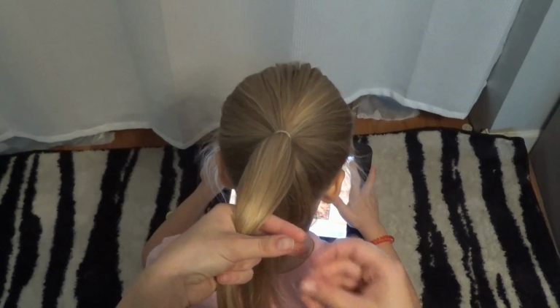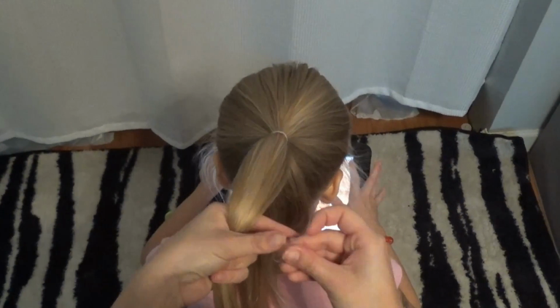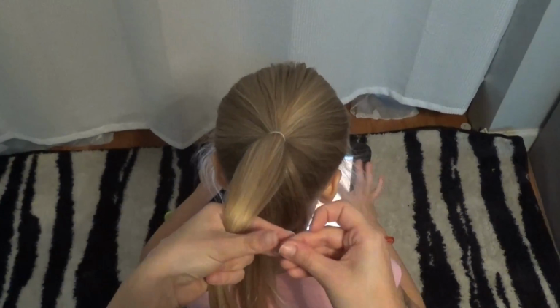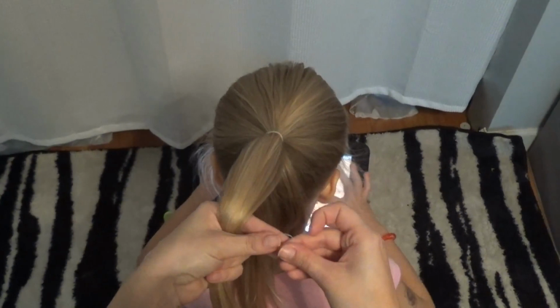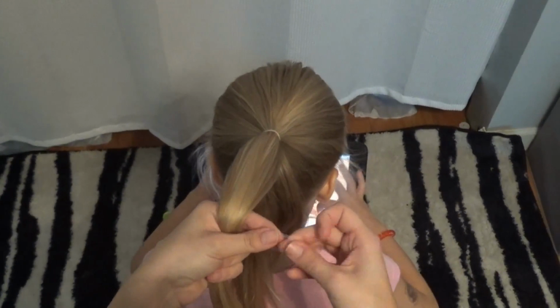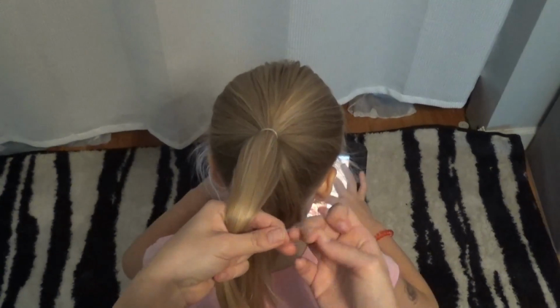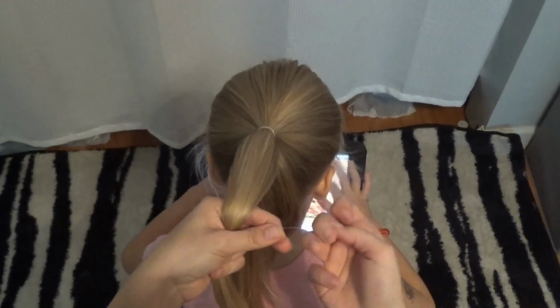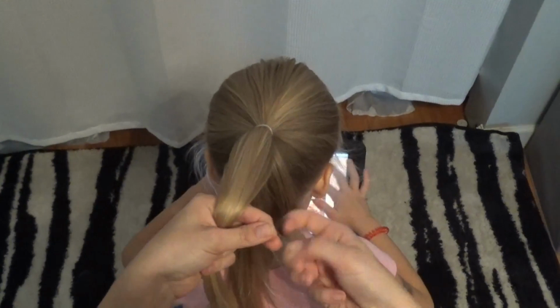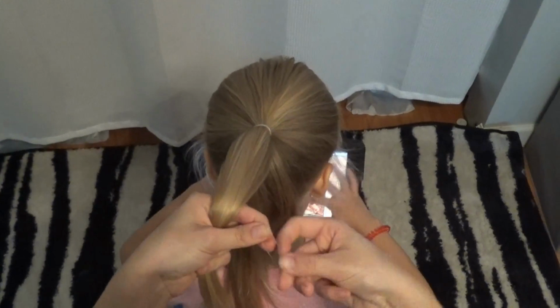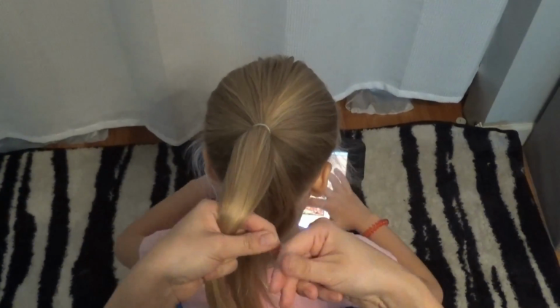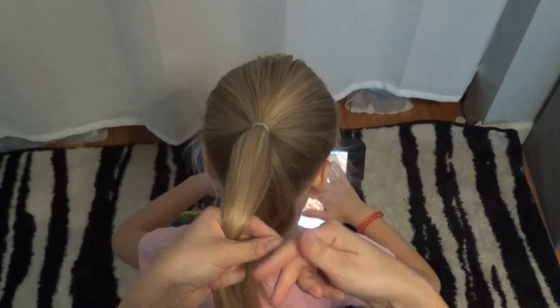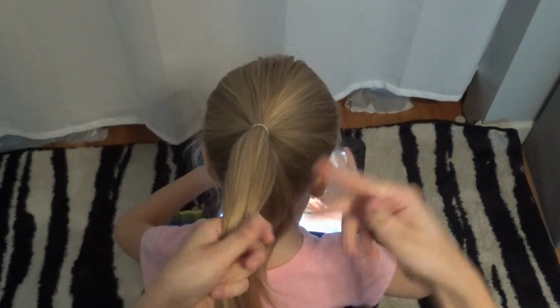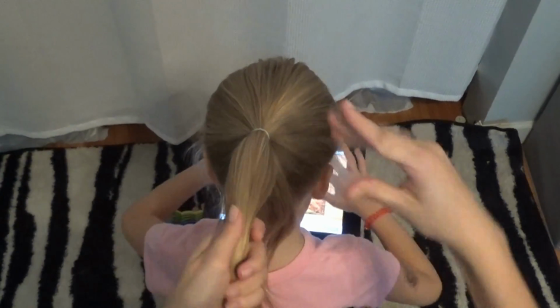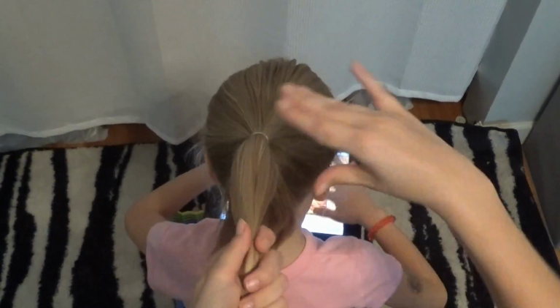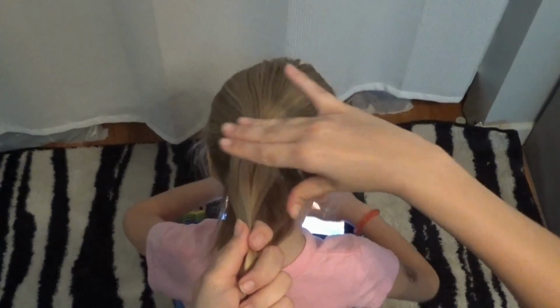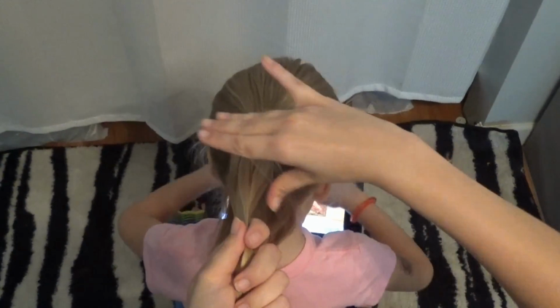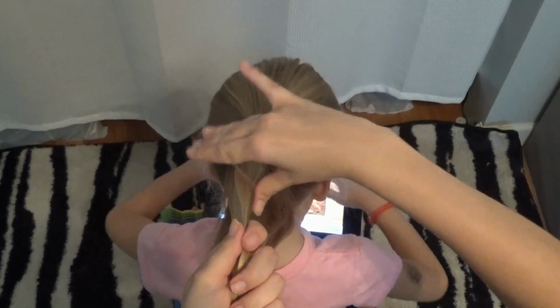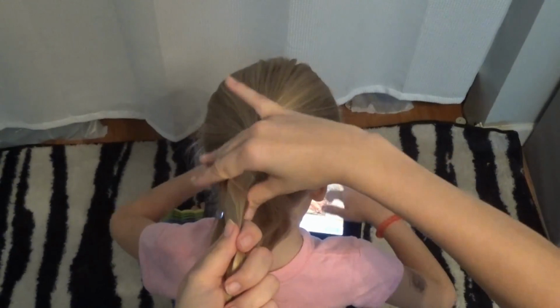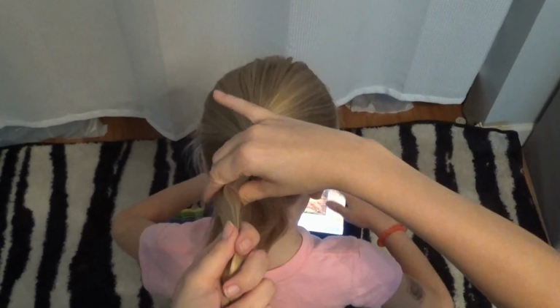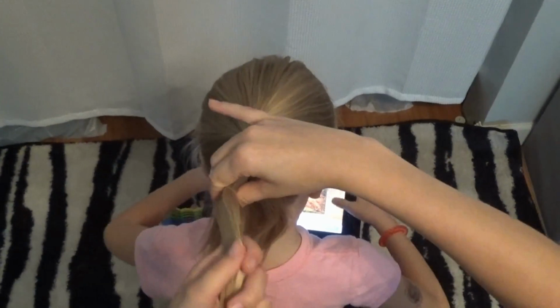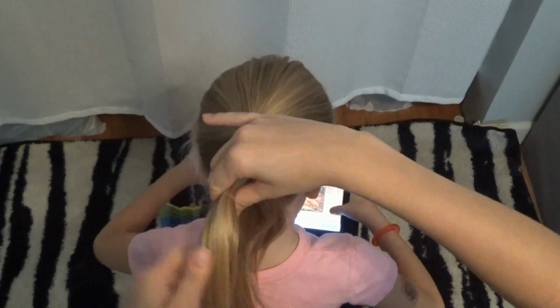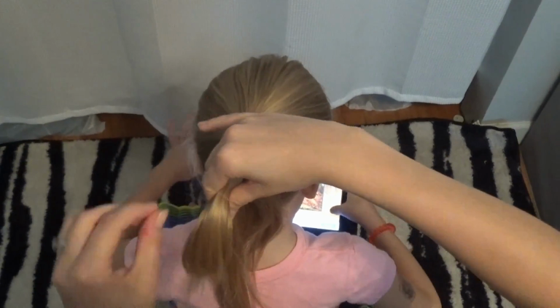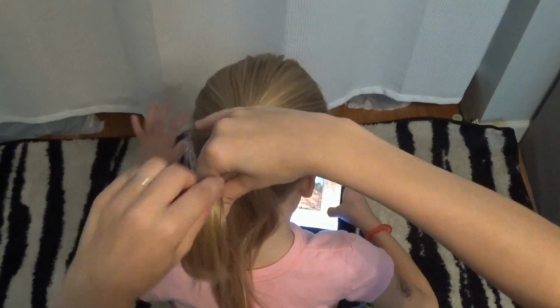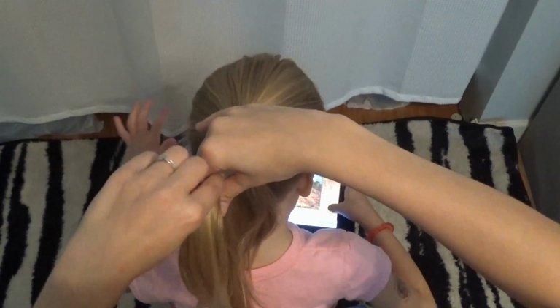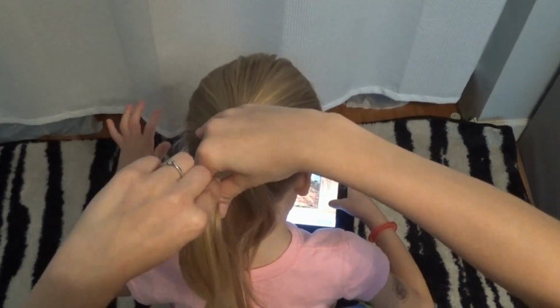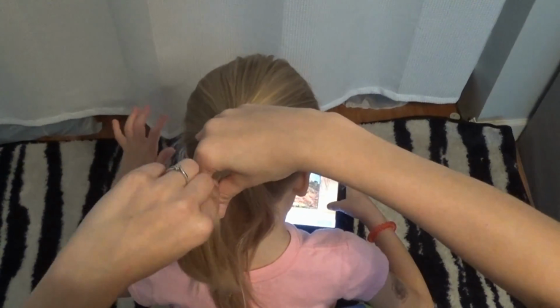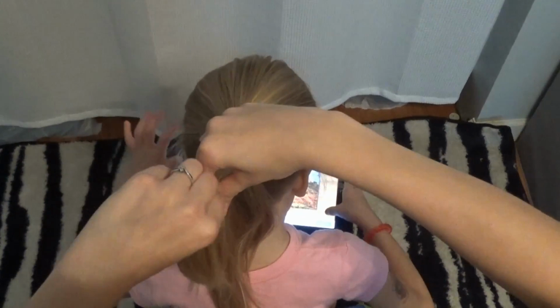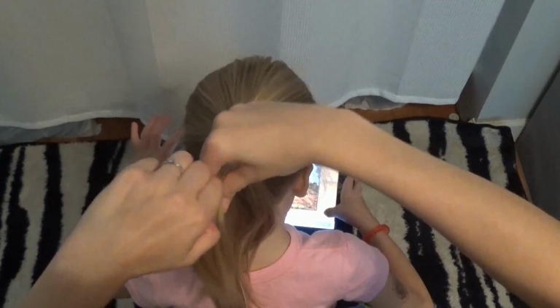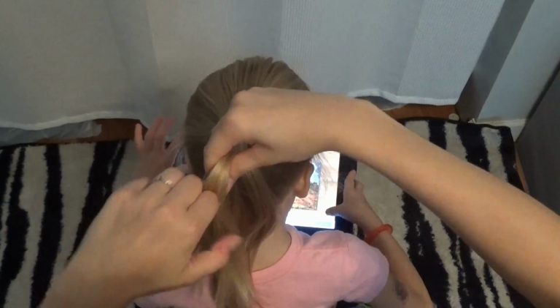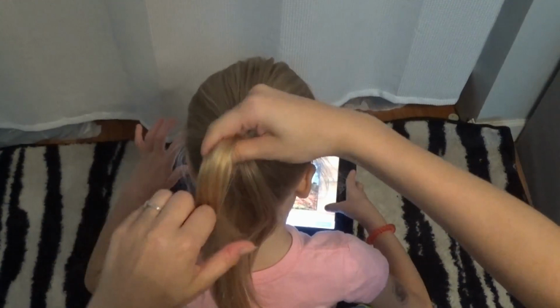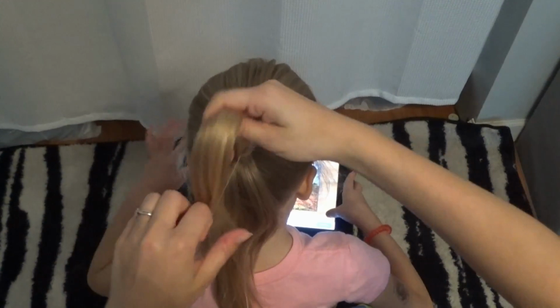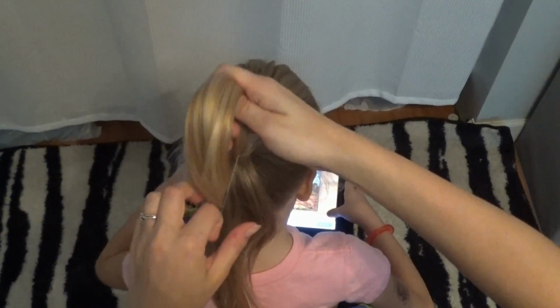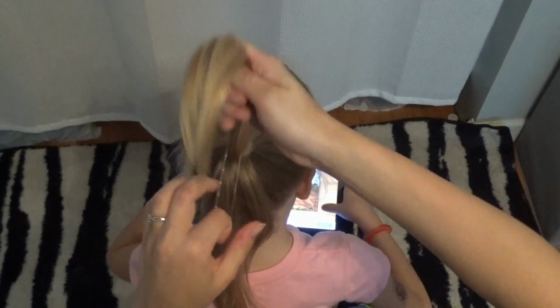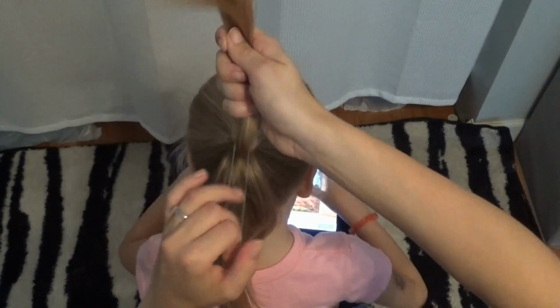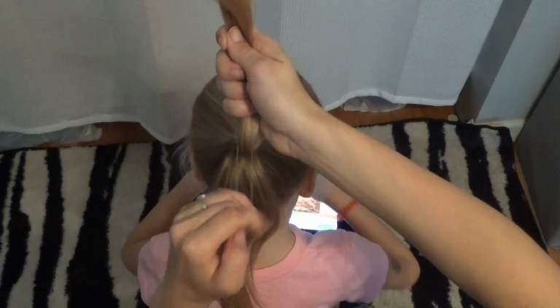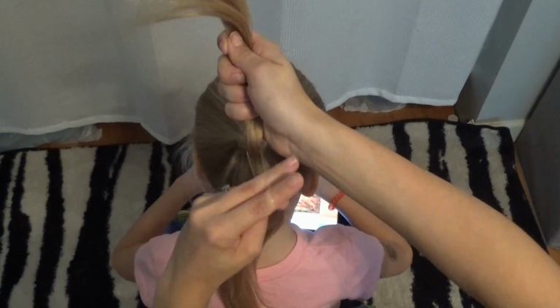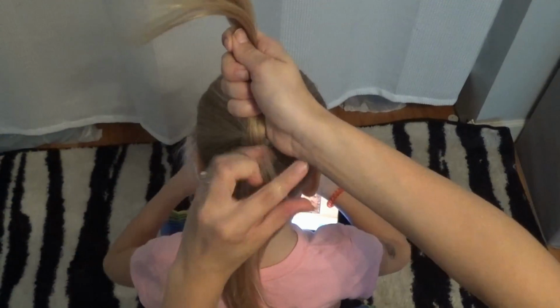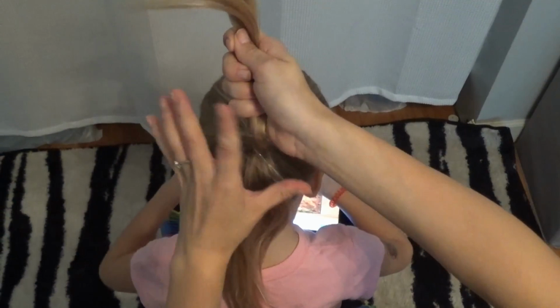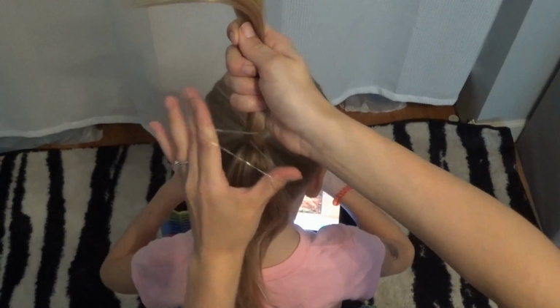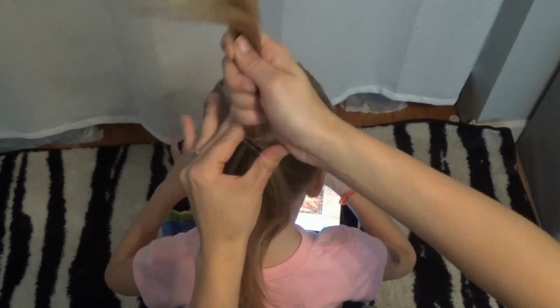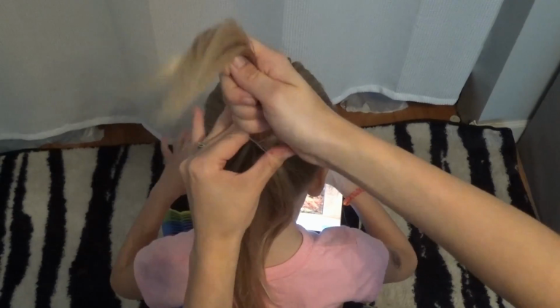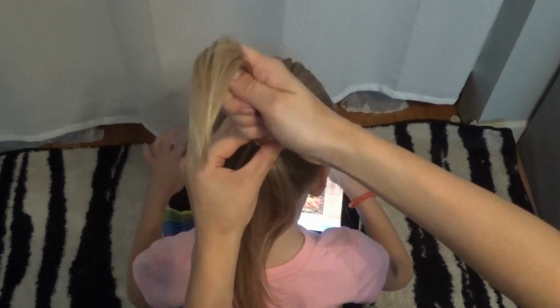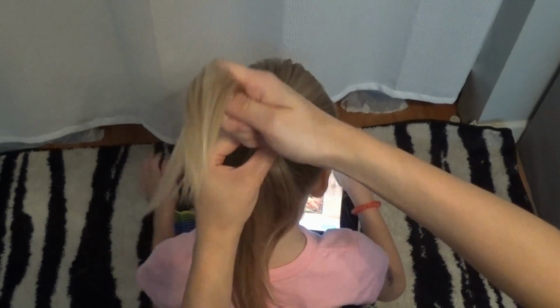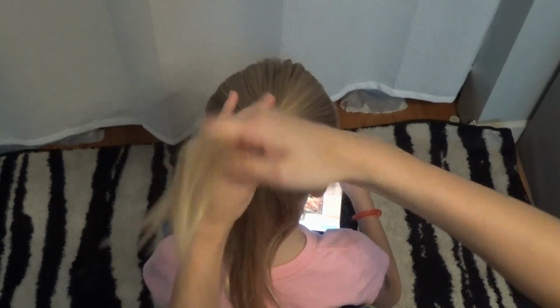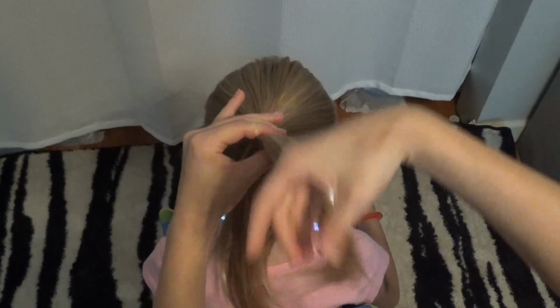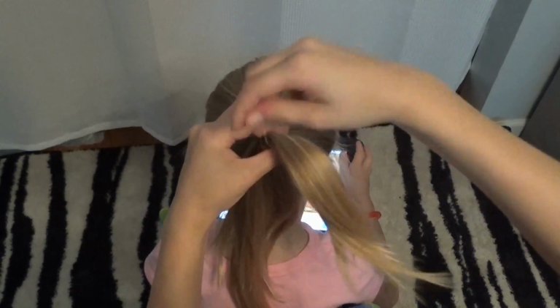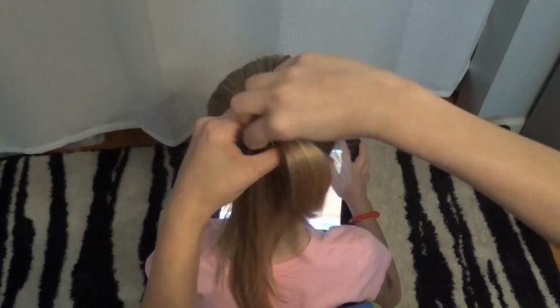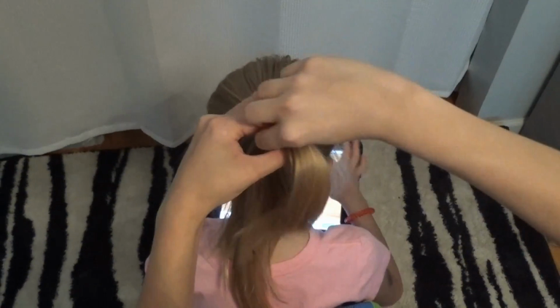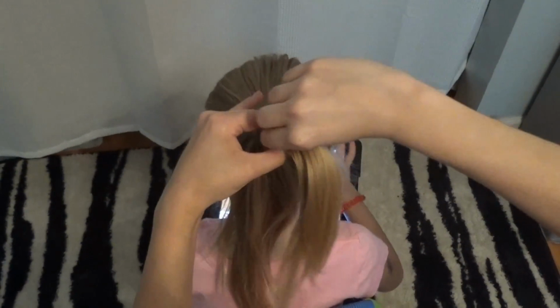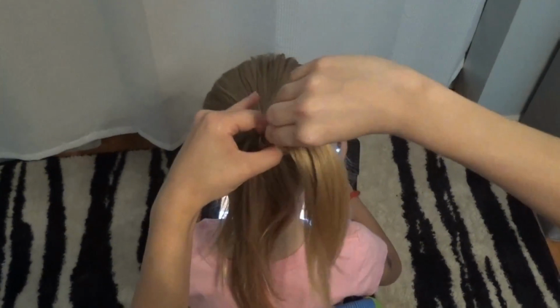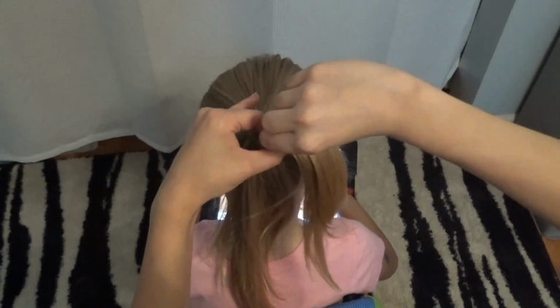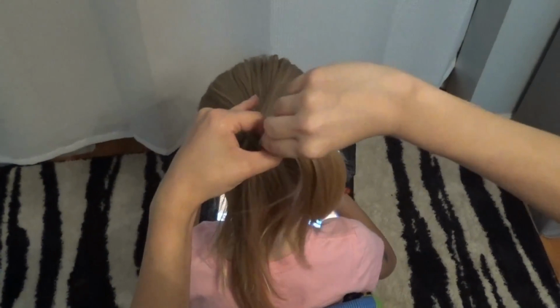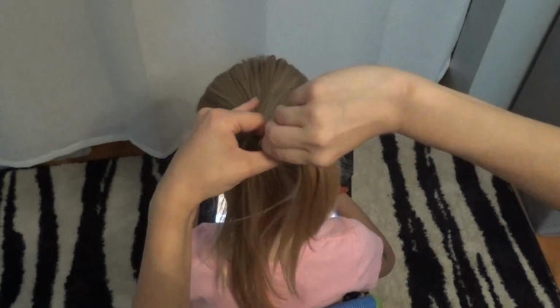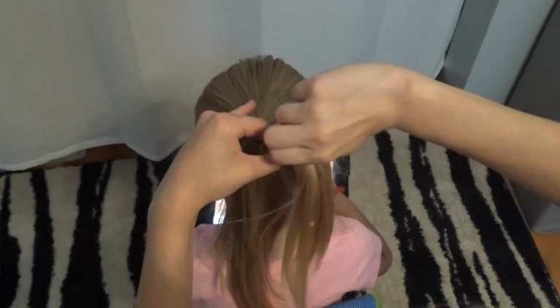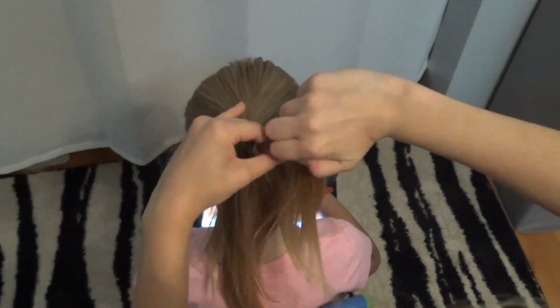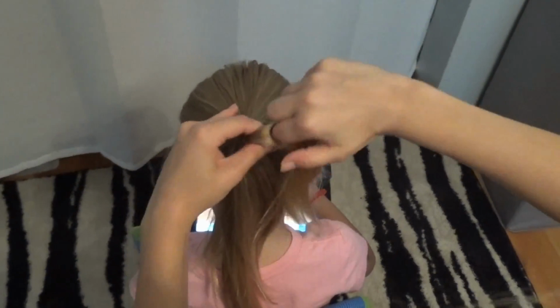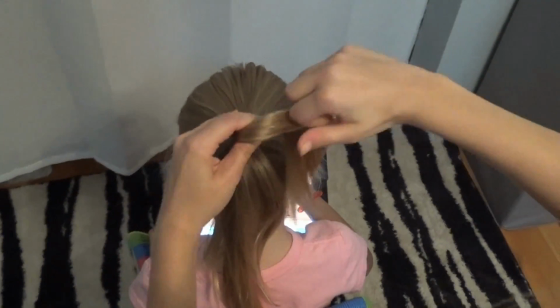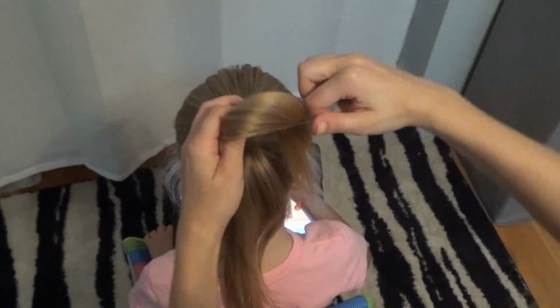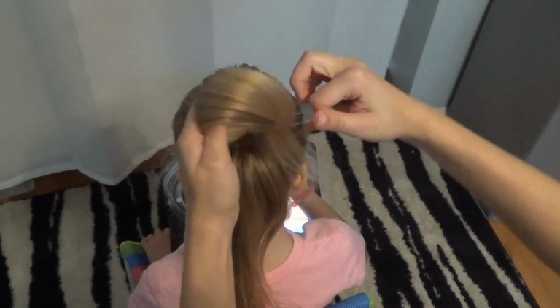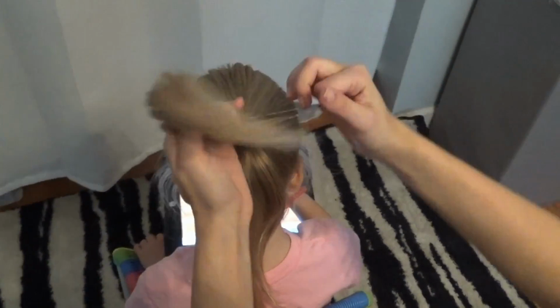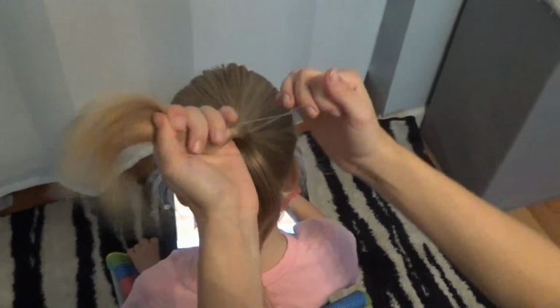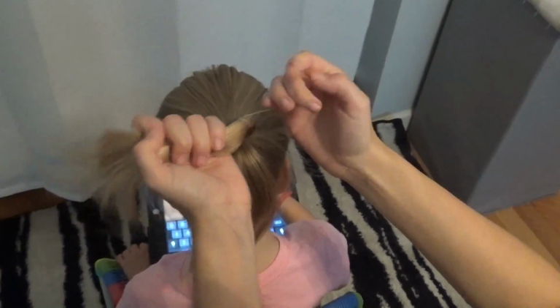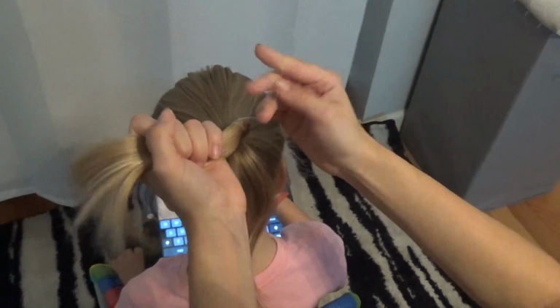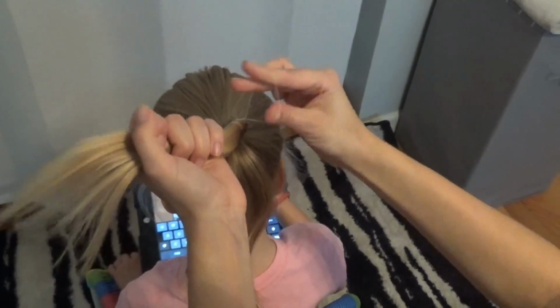Now, you're going to take the top section of the ponytail and tie a clear elastic about two inches from the base of the ponytail.